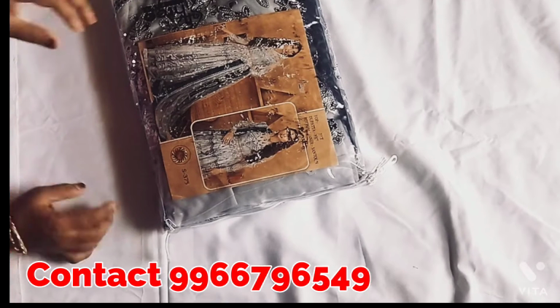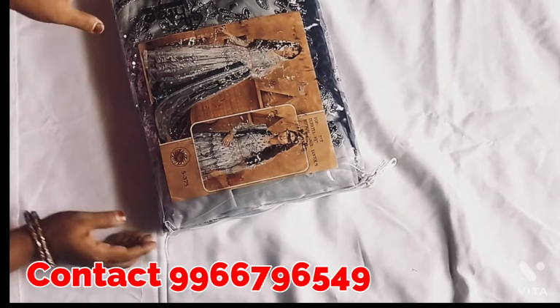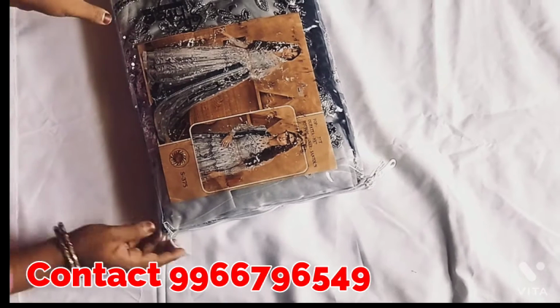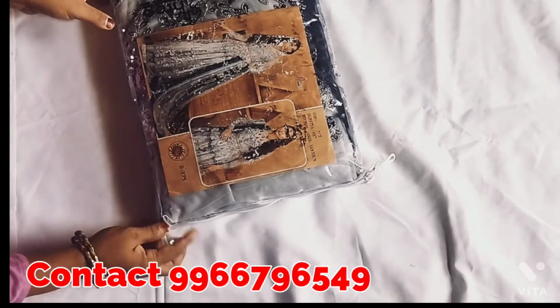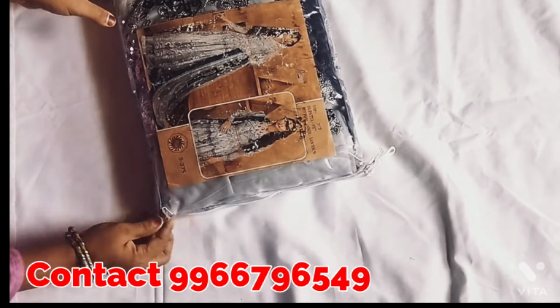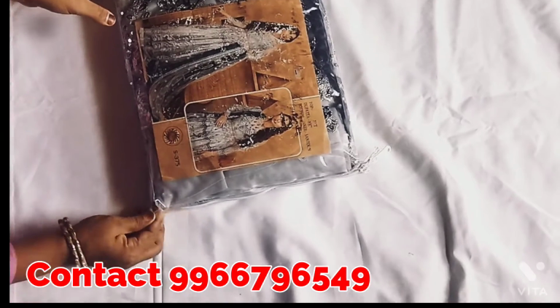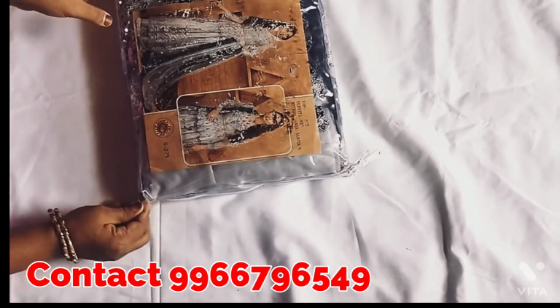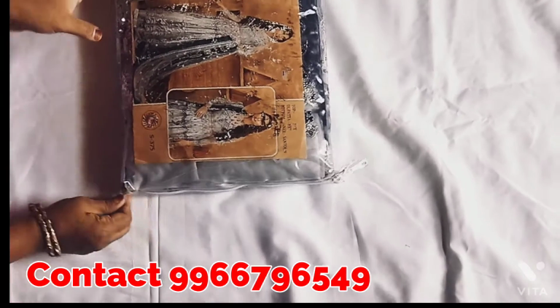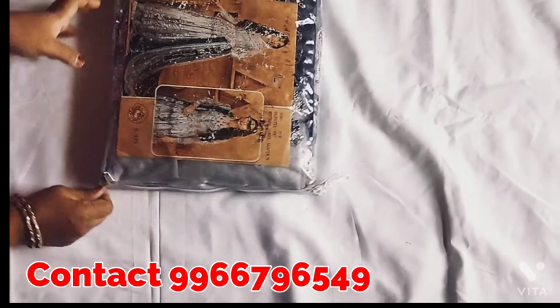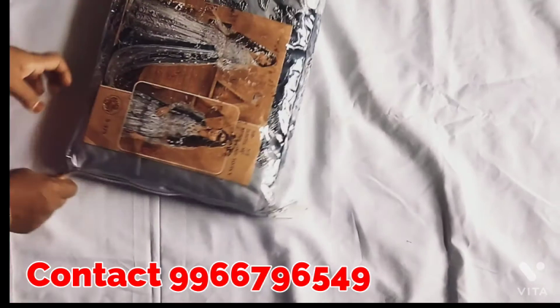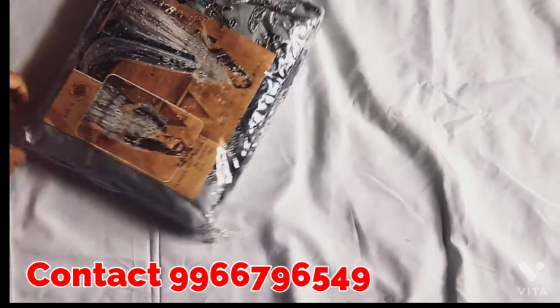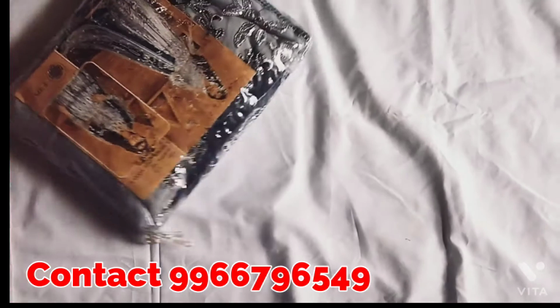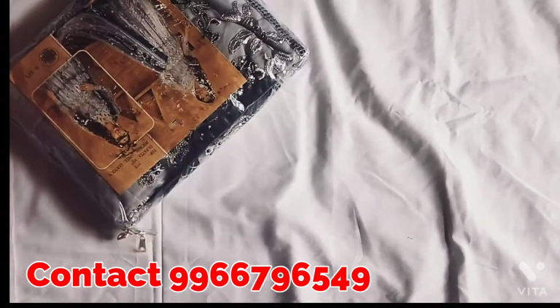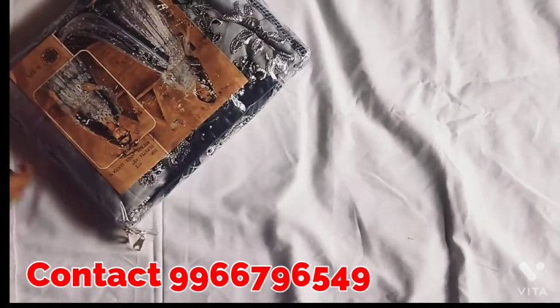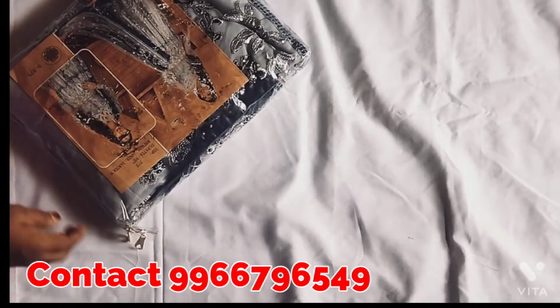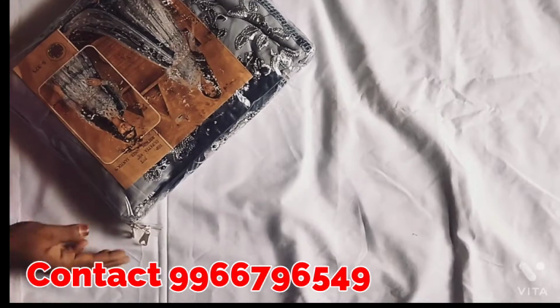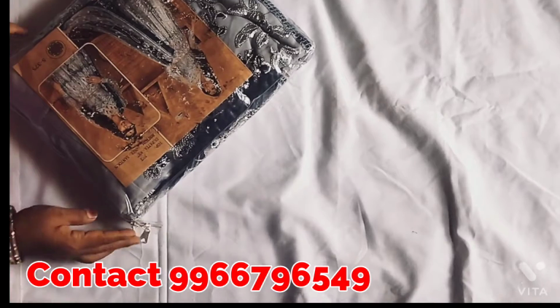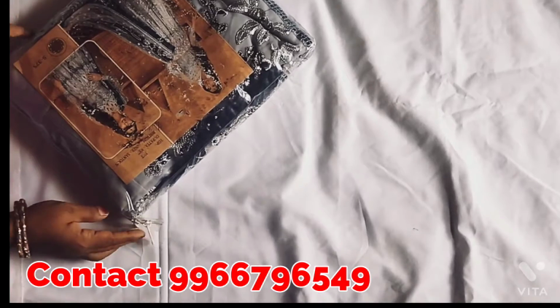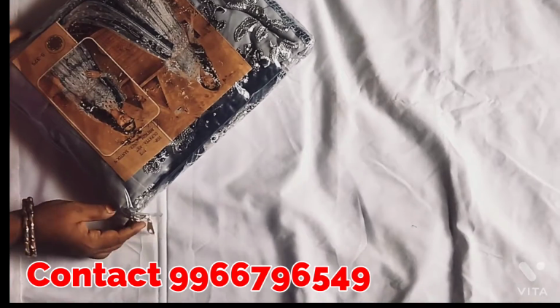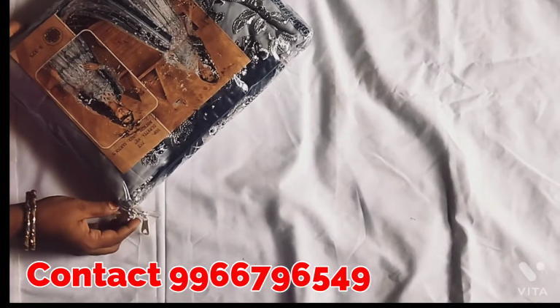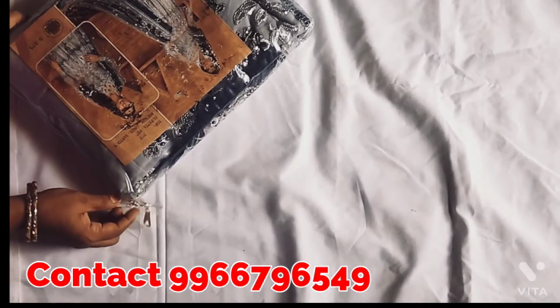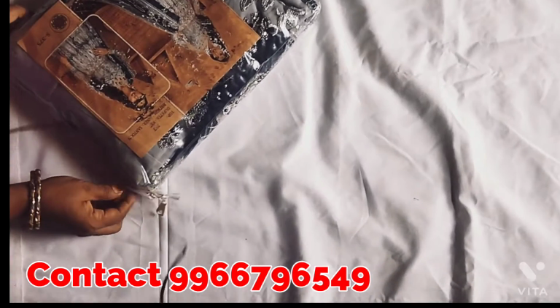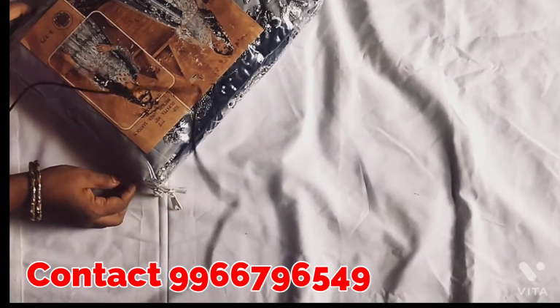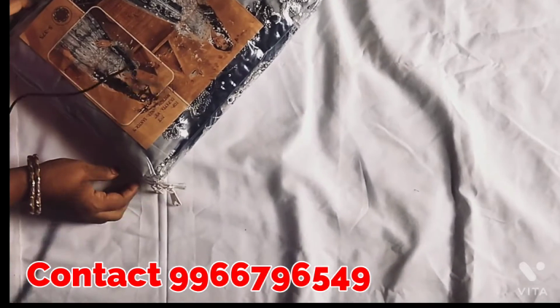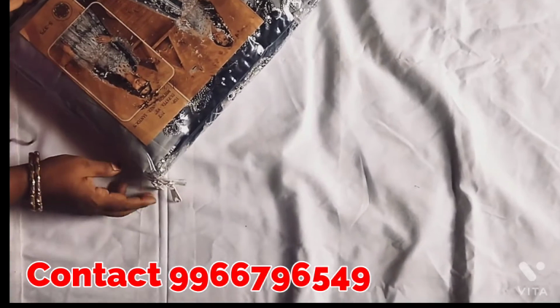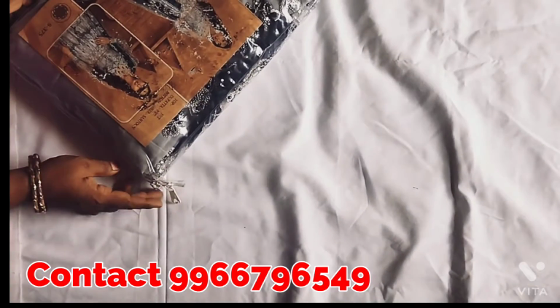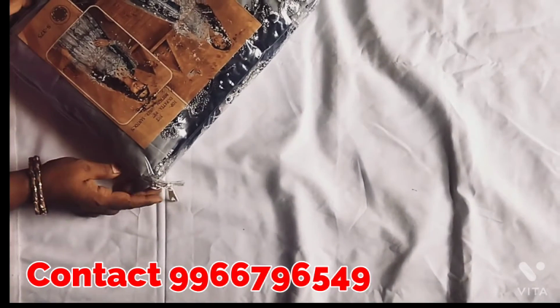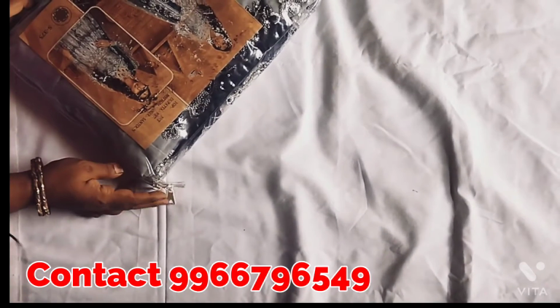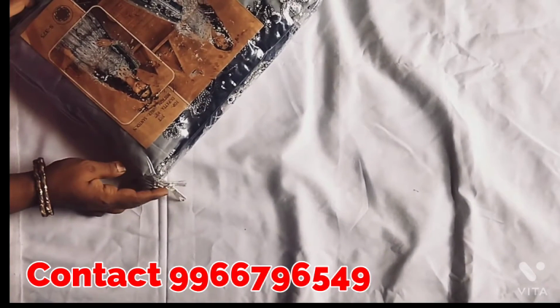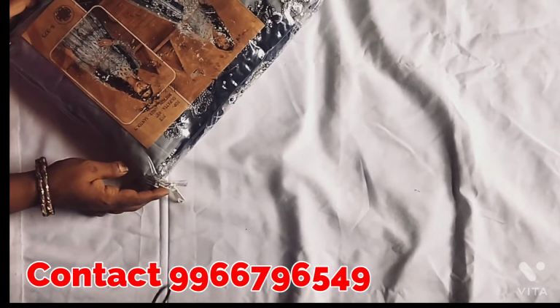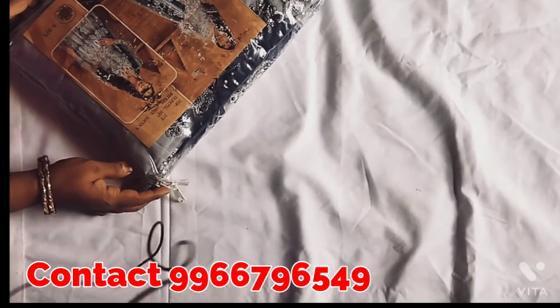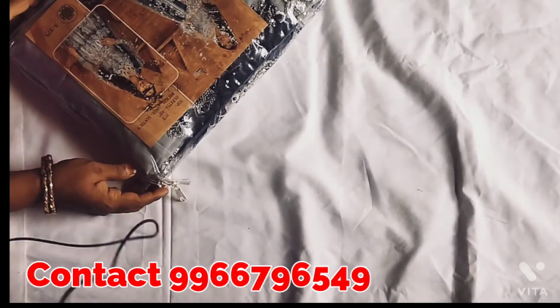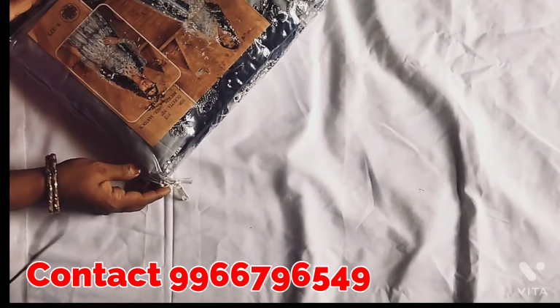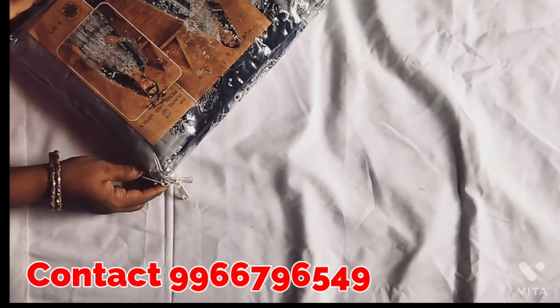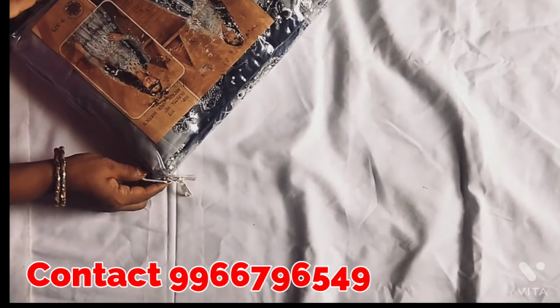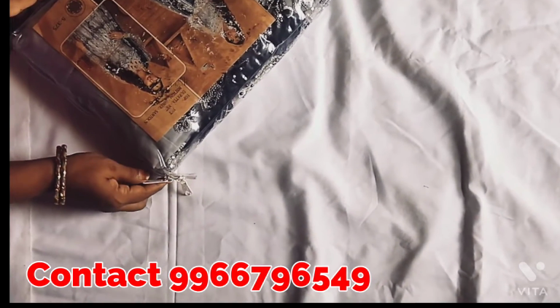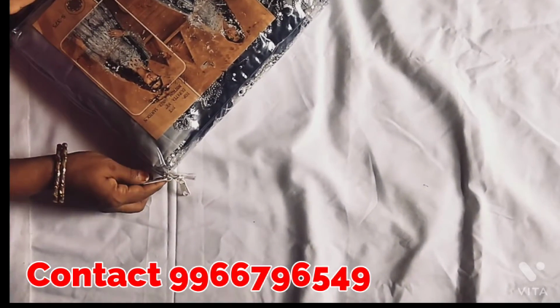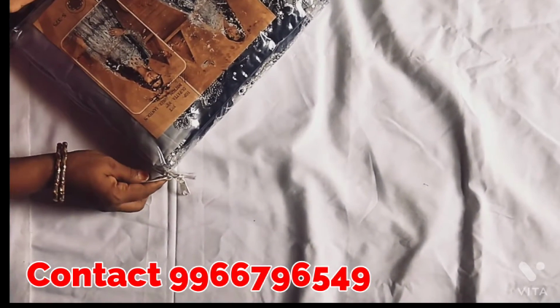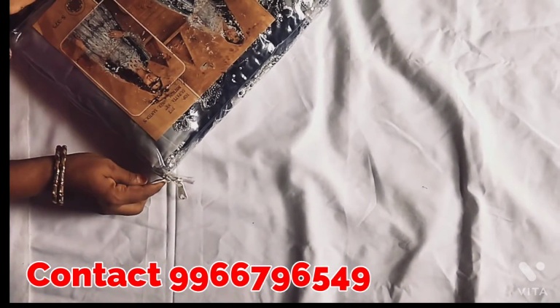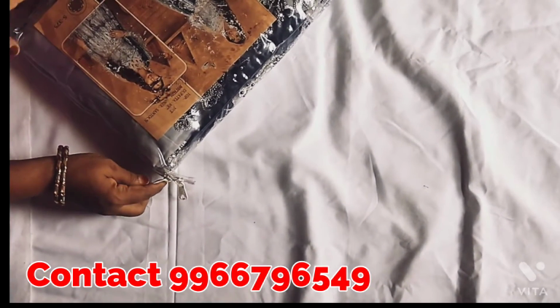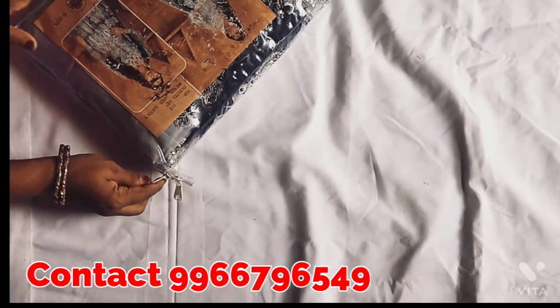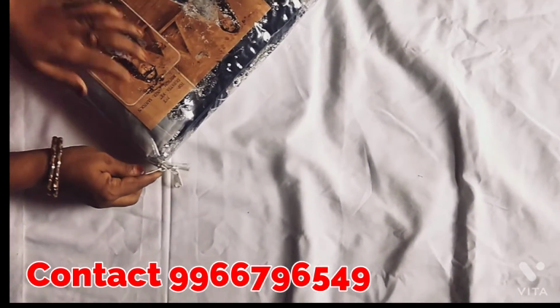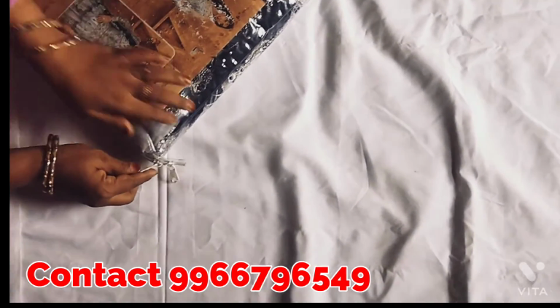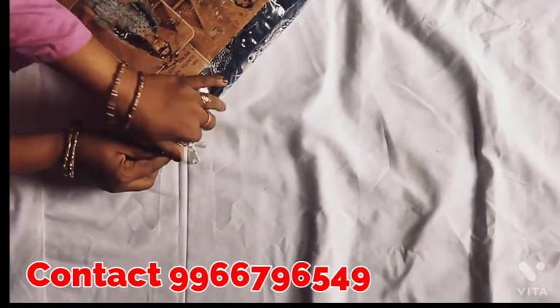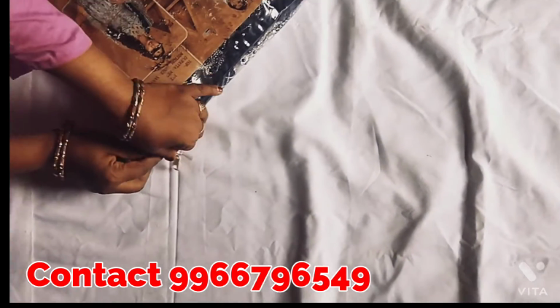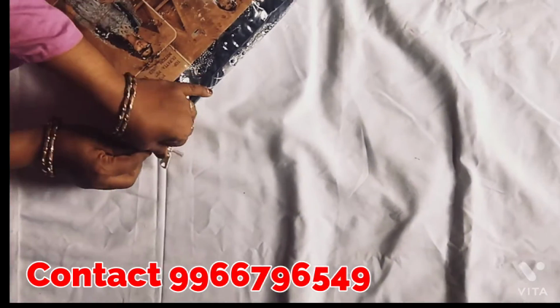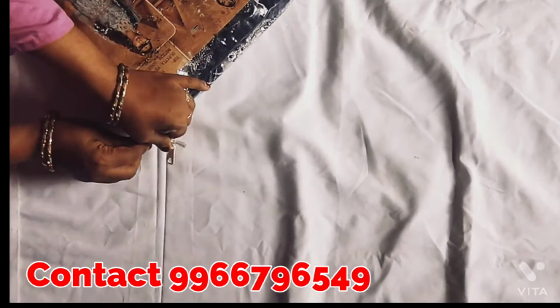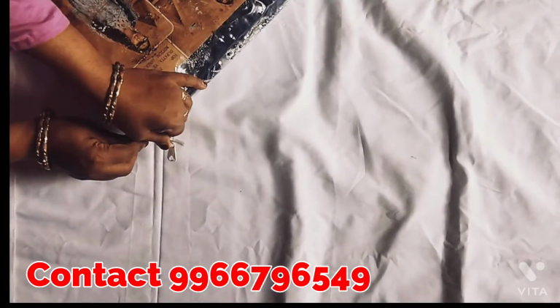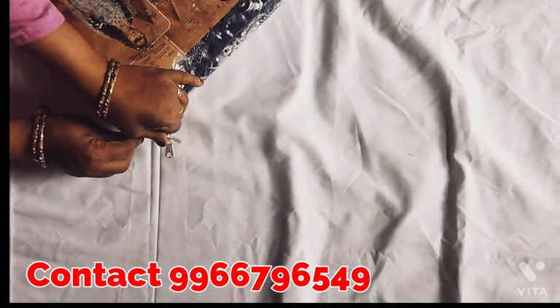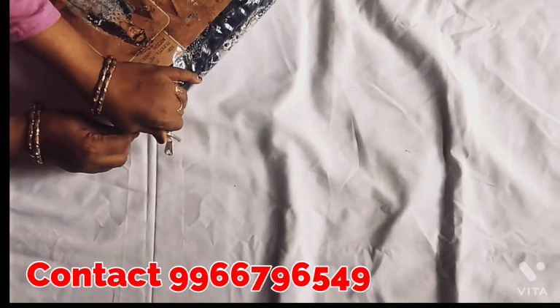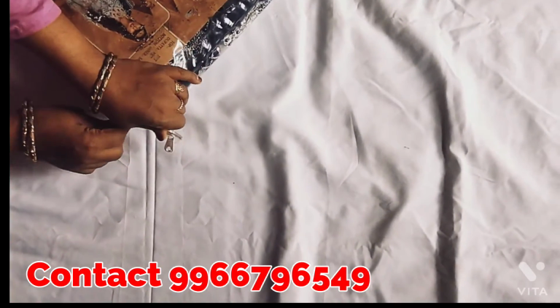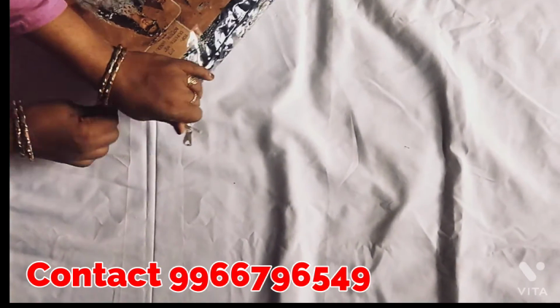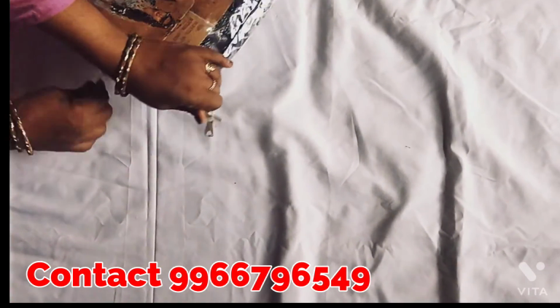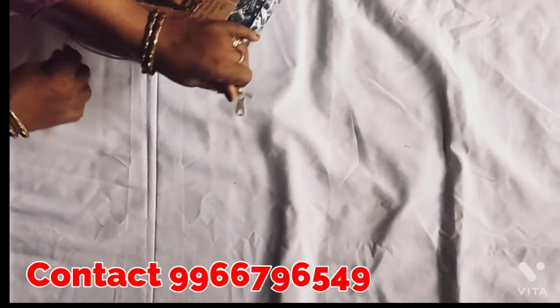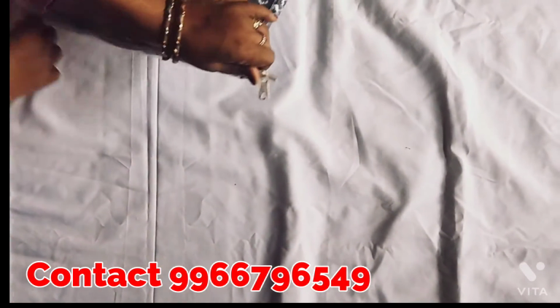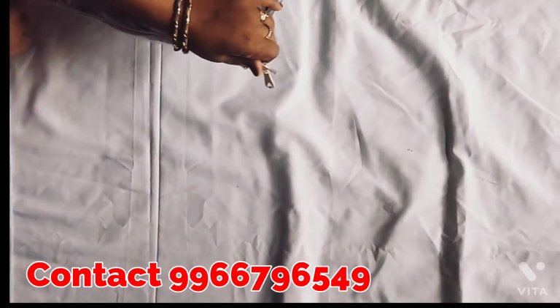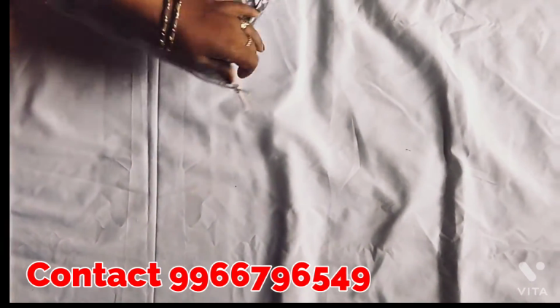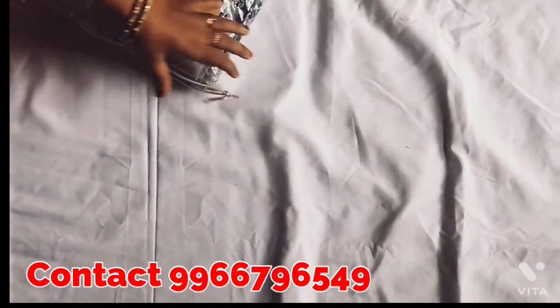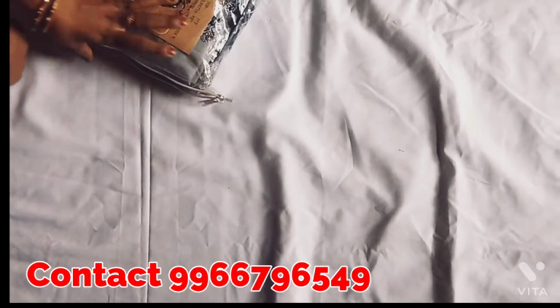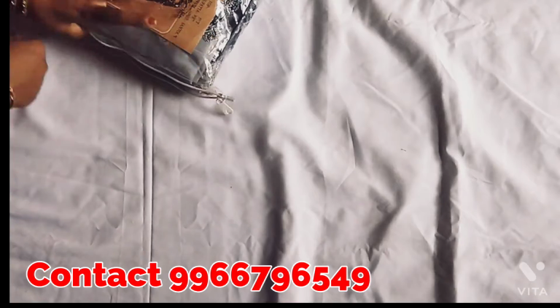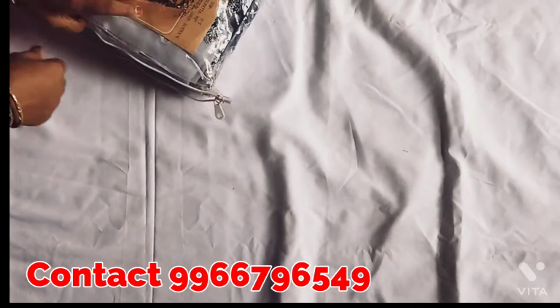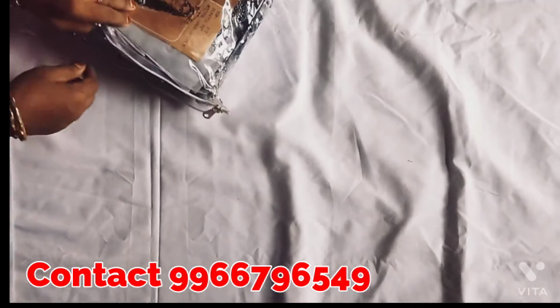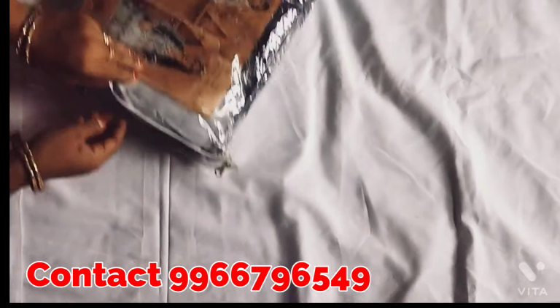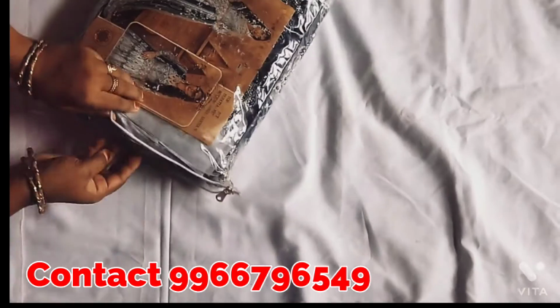Hello viewers, Assalamualaikum. Welcome to Casual Recher Selling Carly. Today, I am going to tell you some dressing.